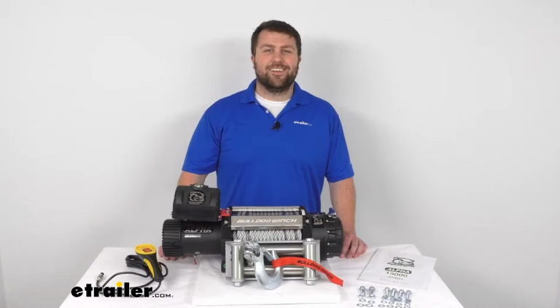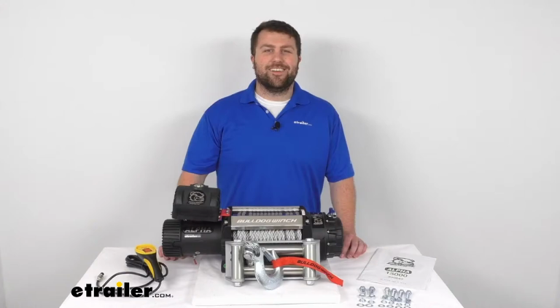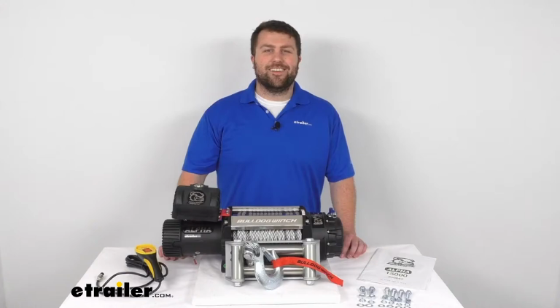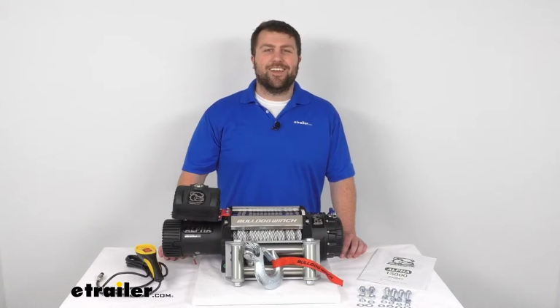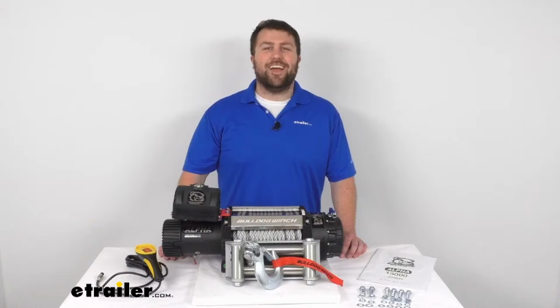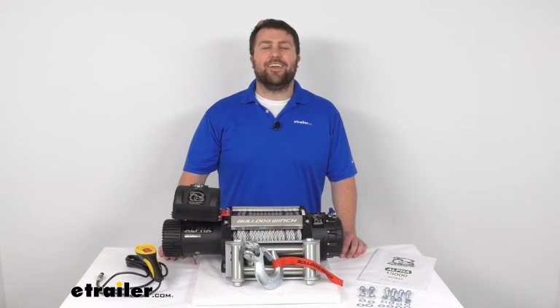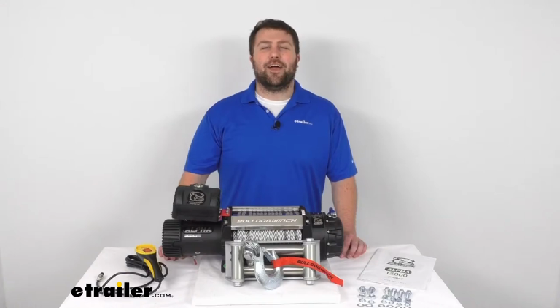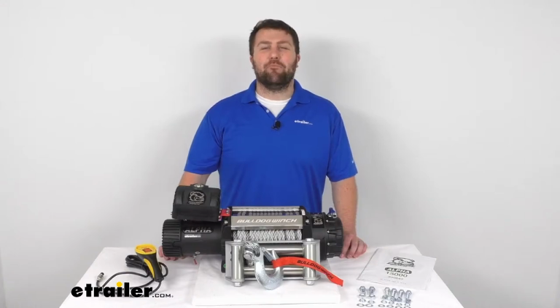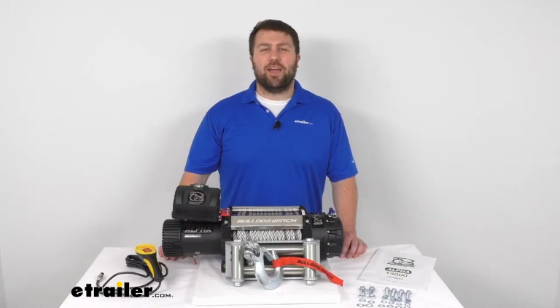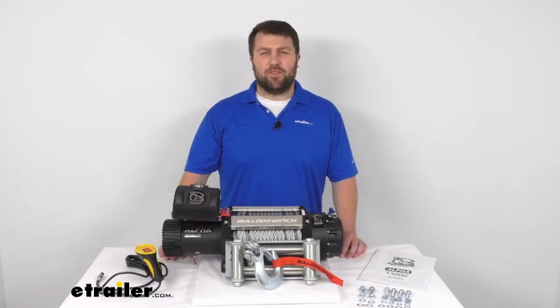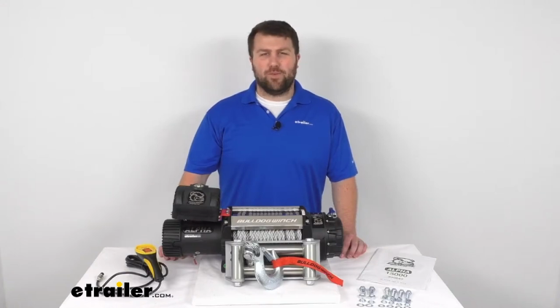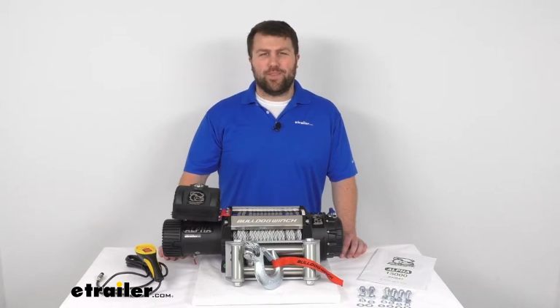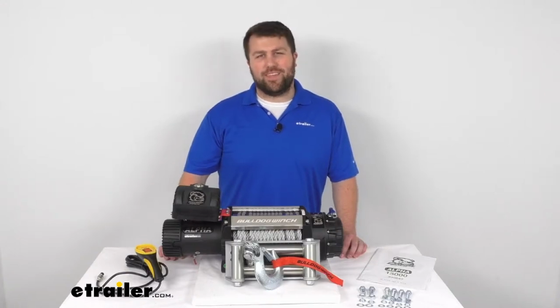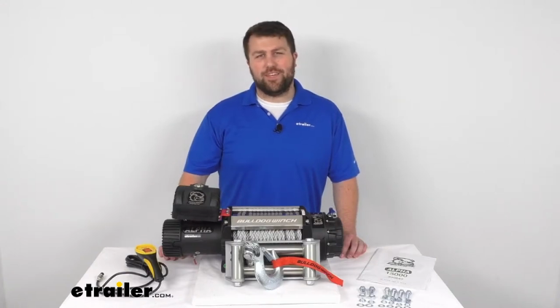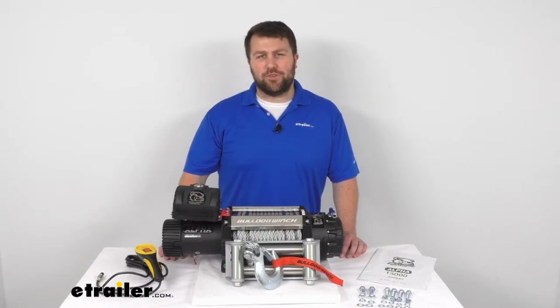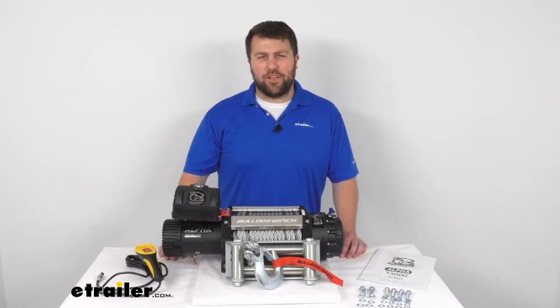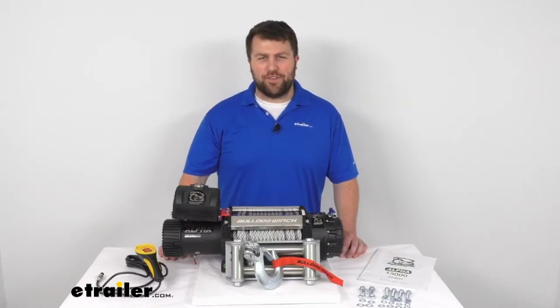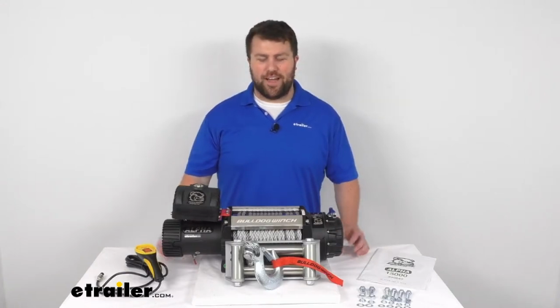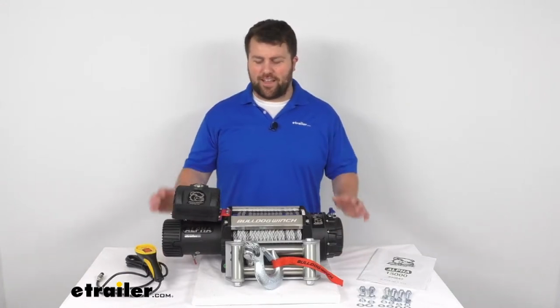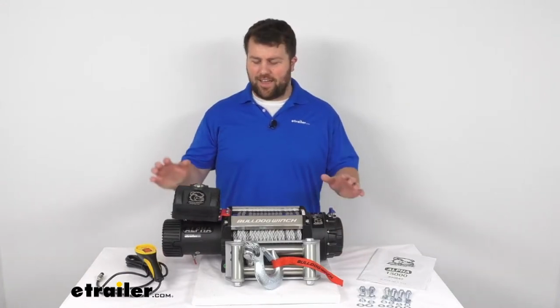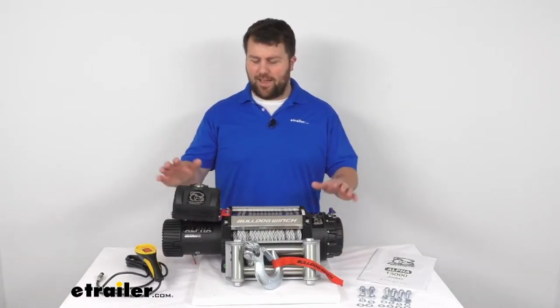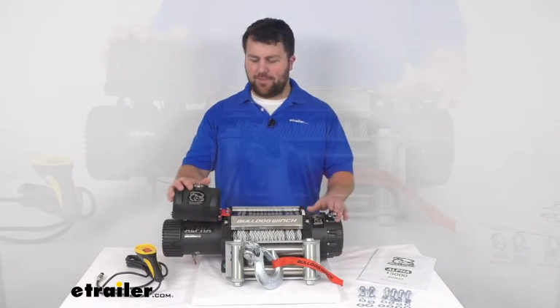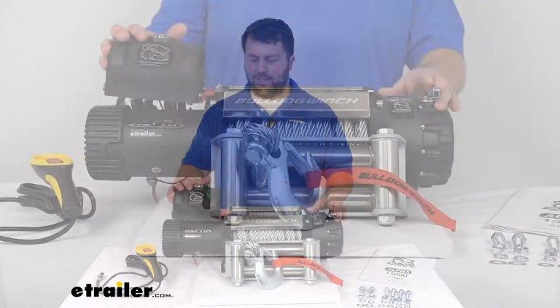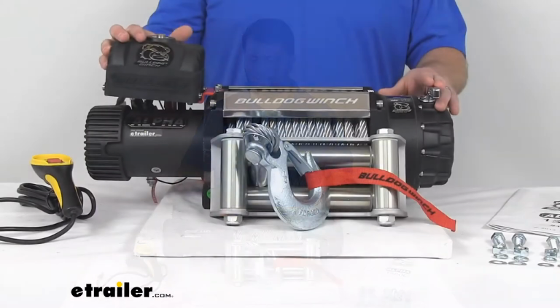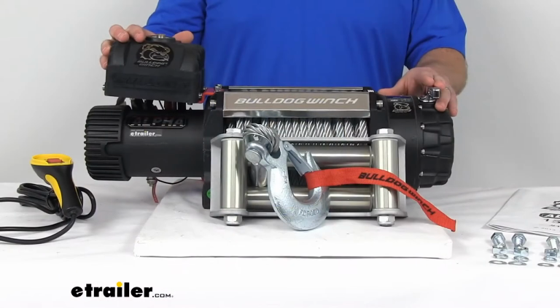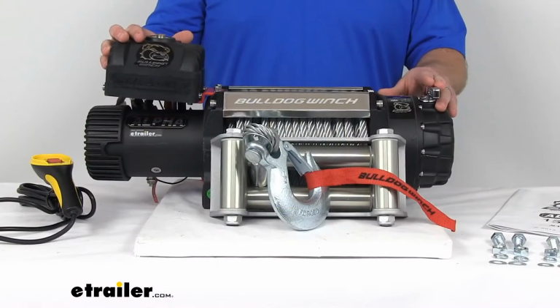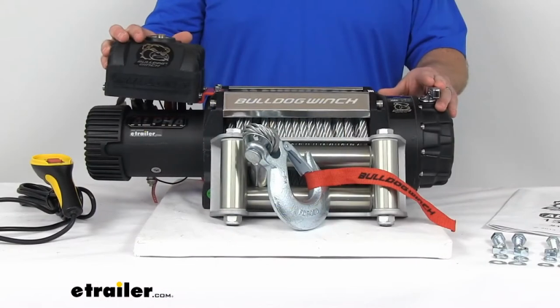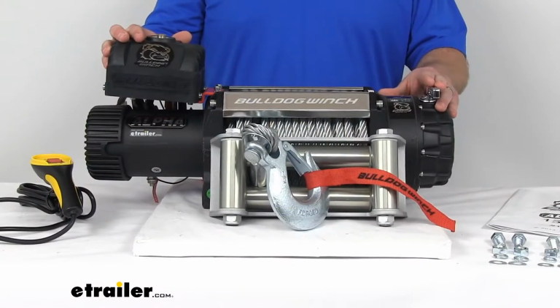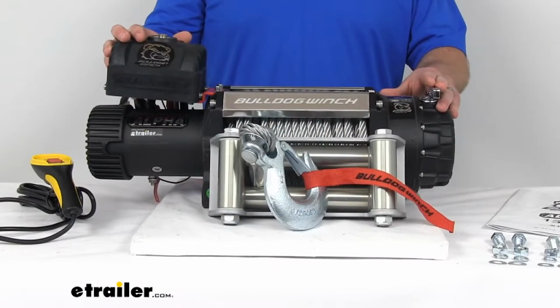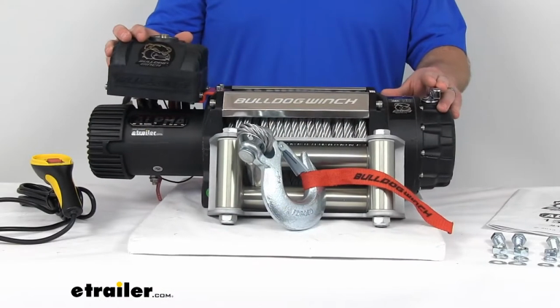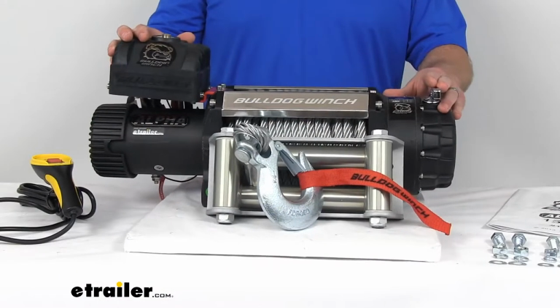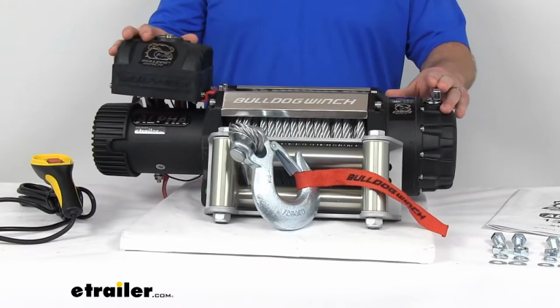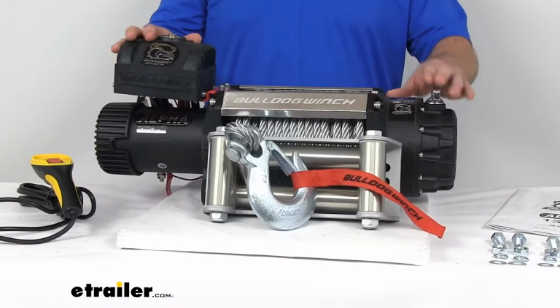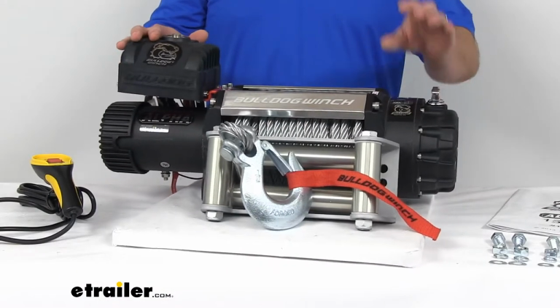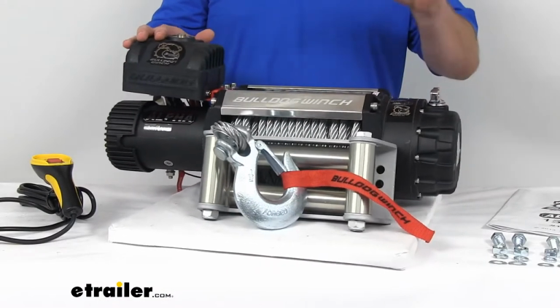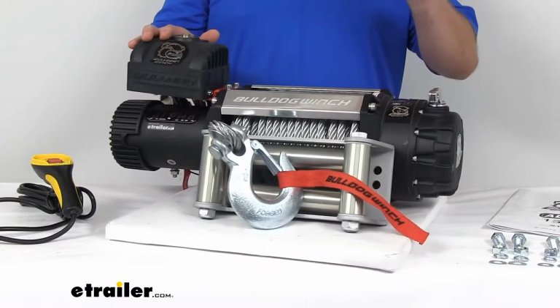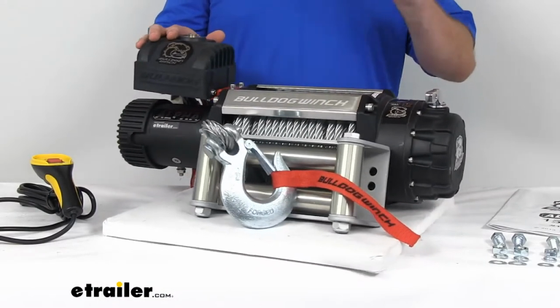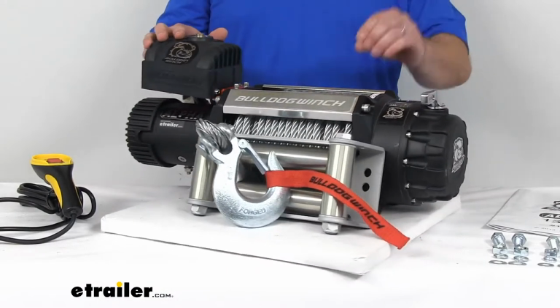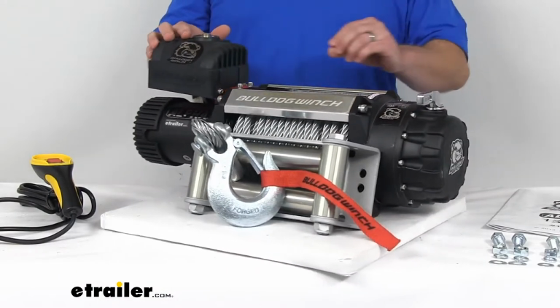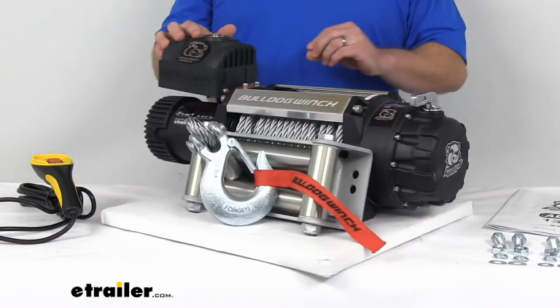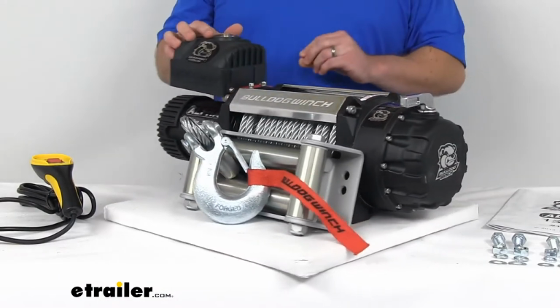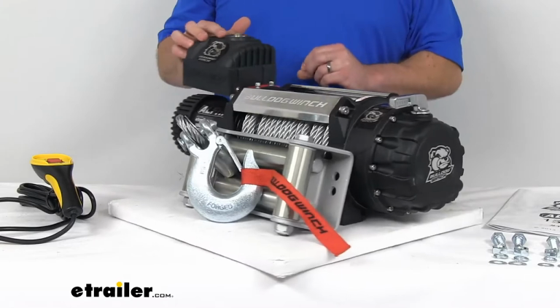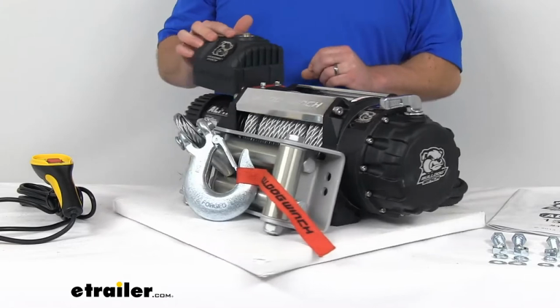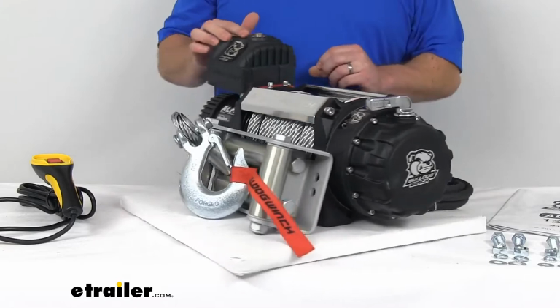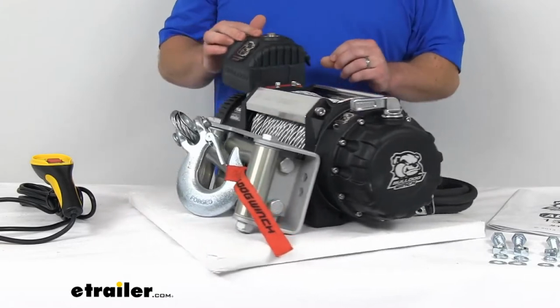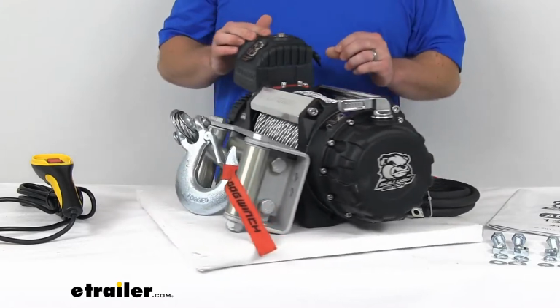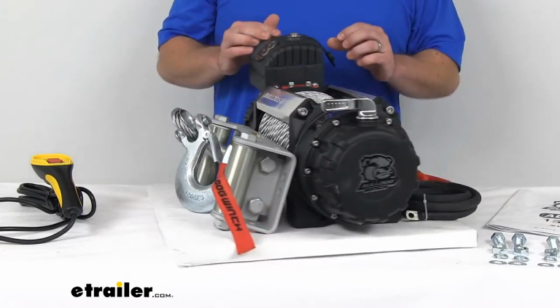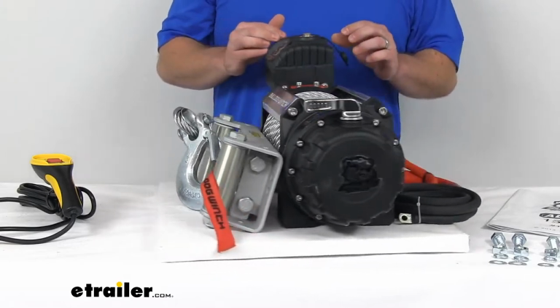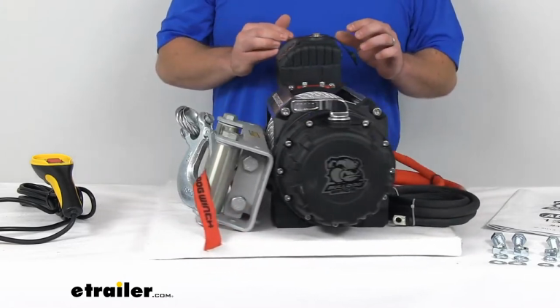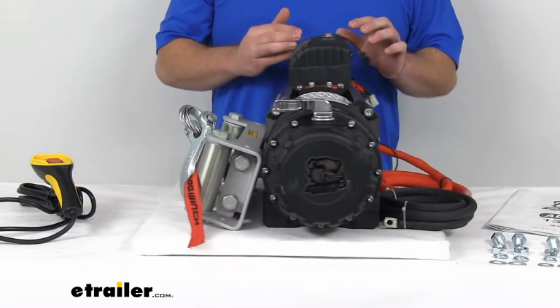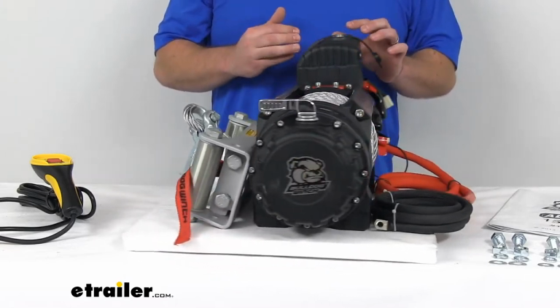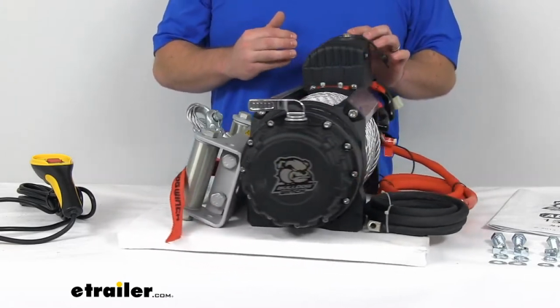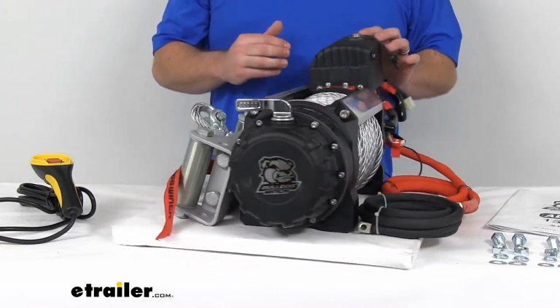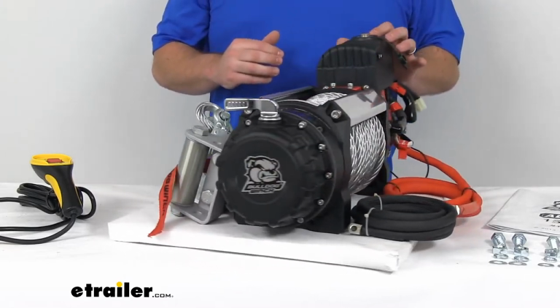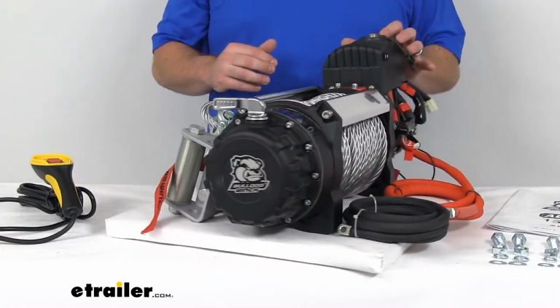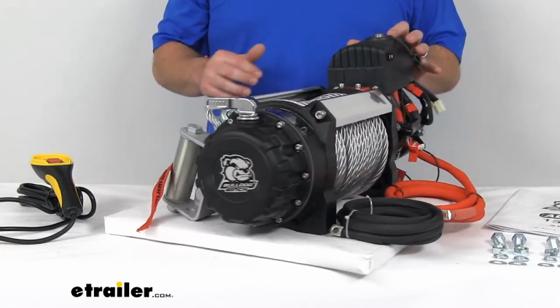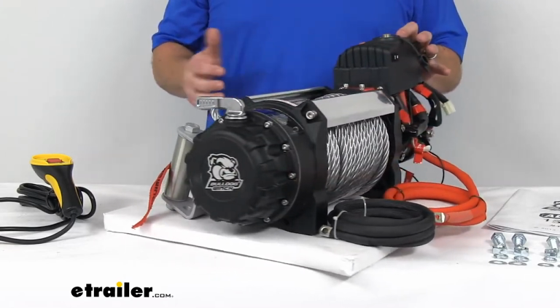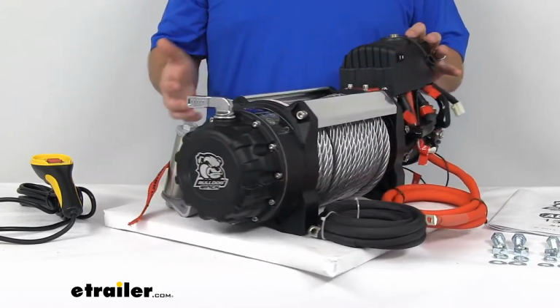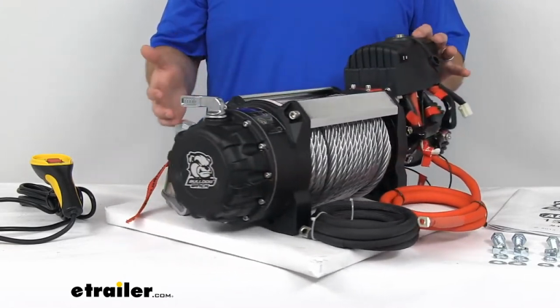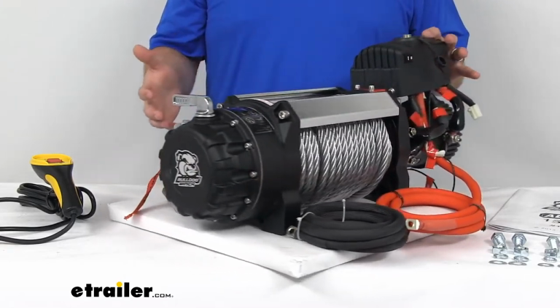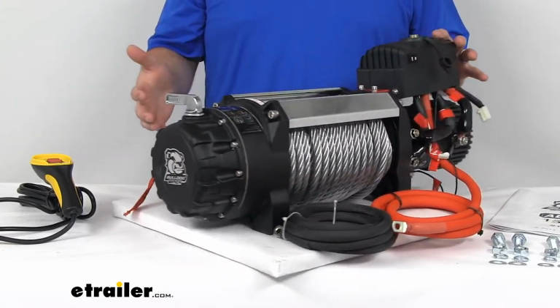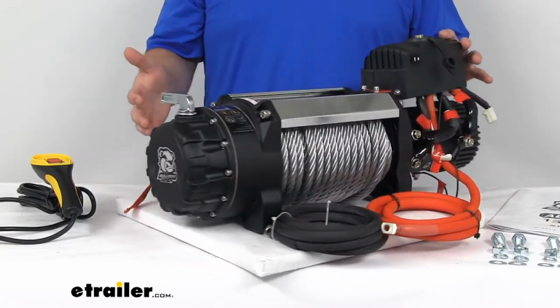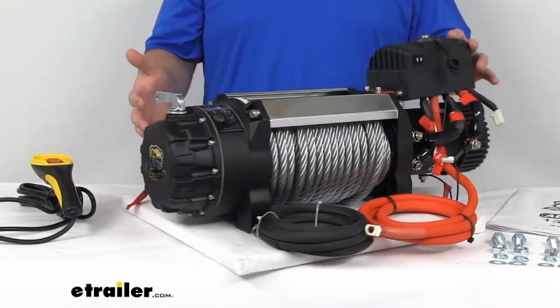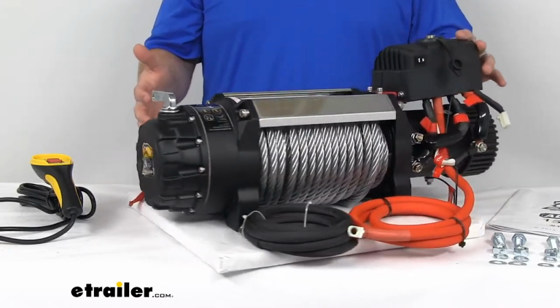Hi there, I'm Michael with eTrailer.com. Today we're going to take a quick look at the Alpha Series Off-Road Winch by Bulldog Winch.